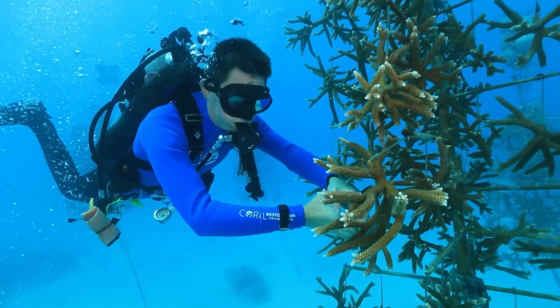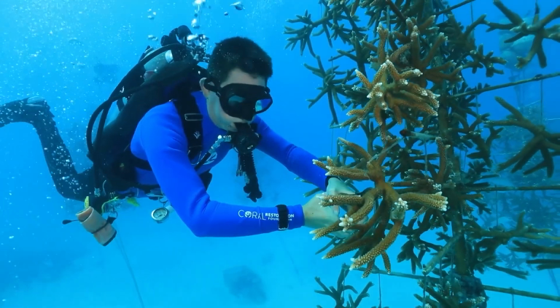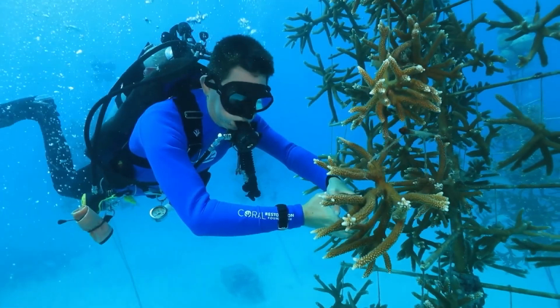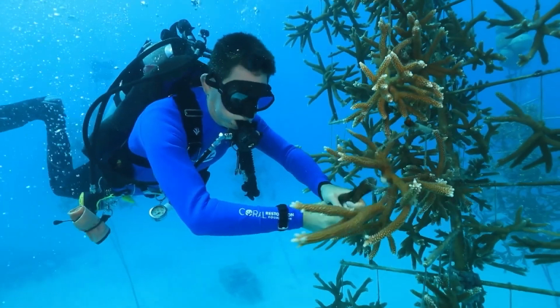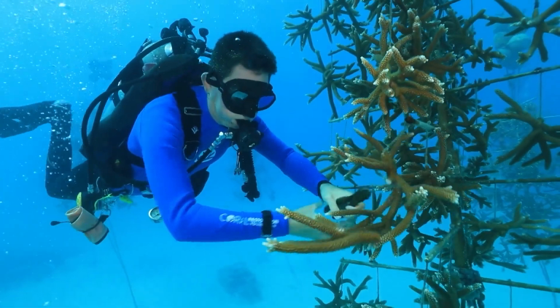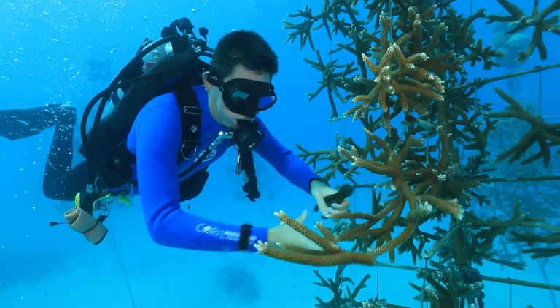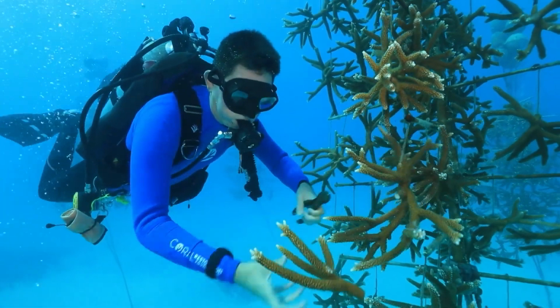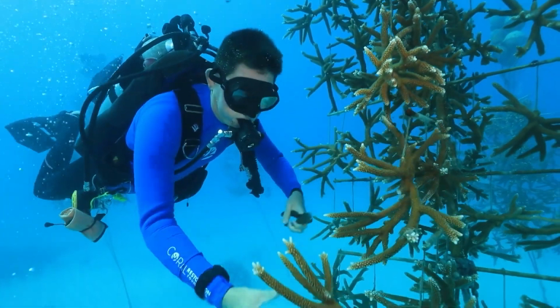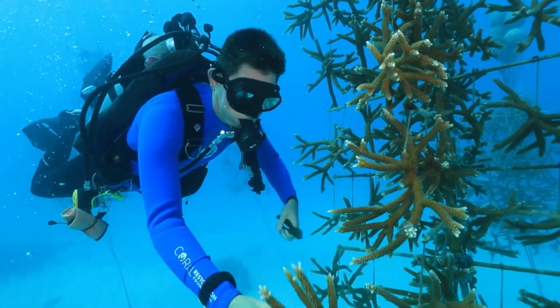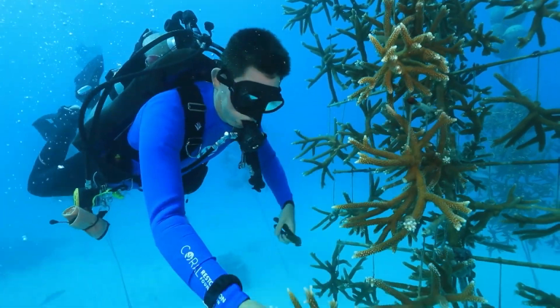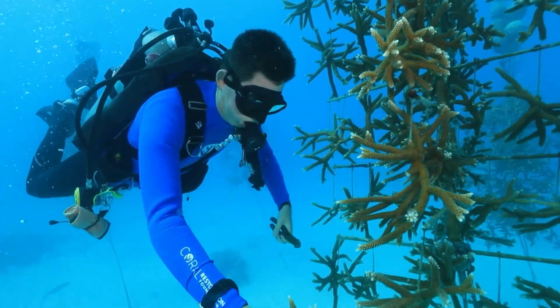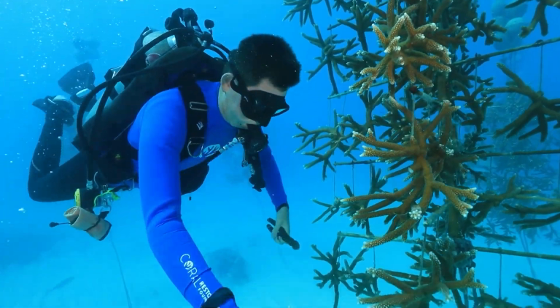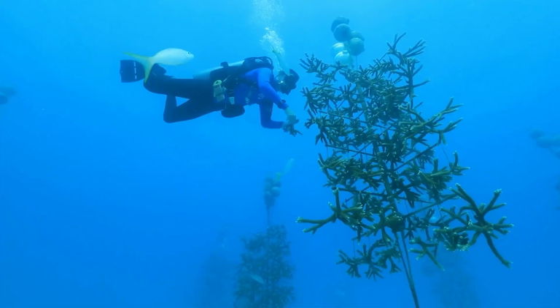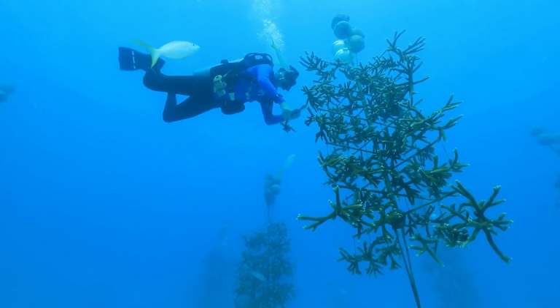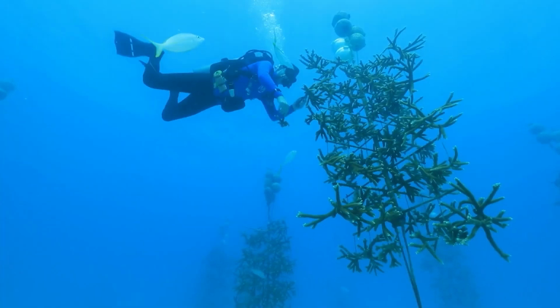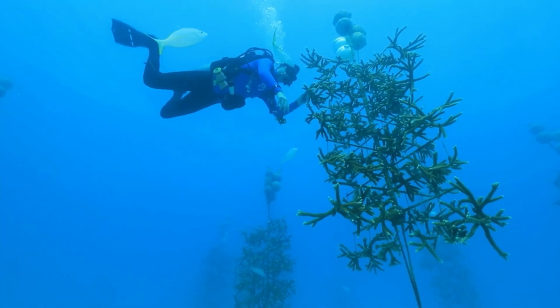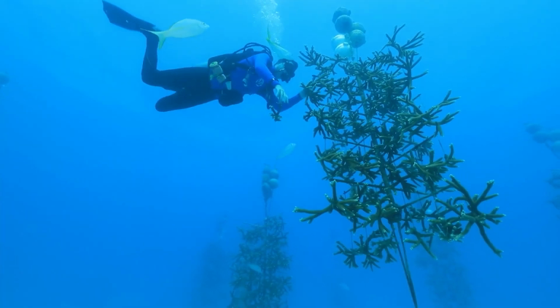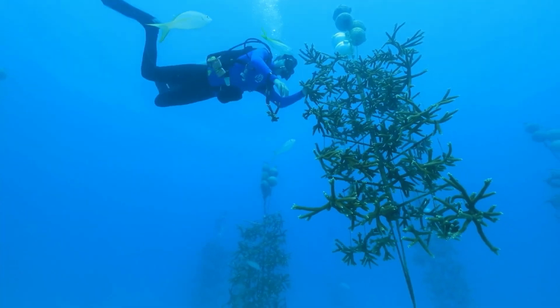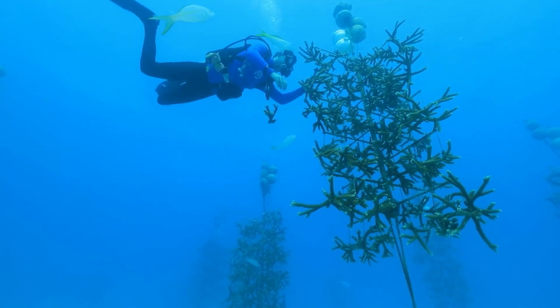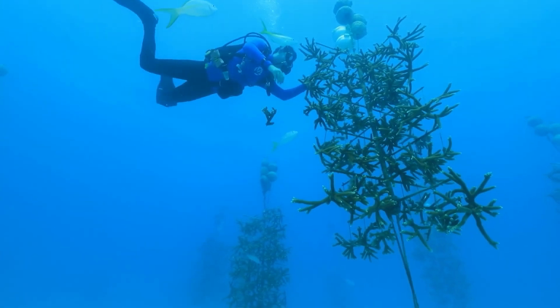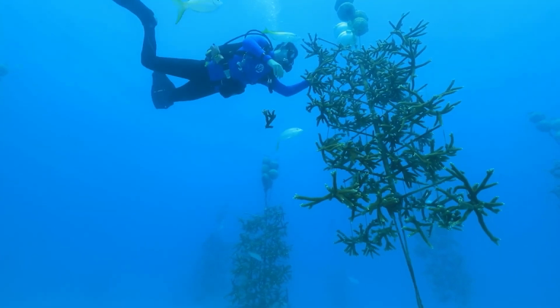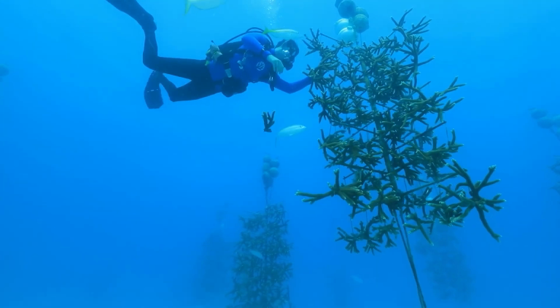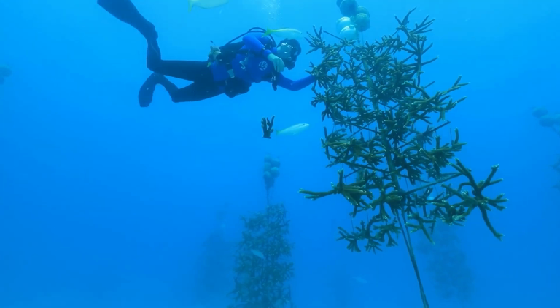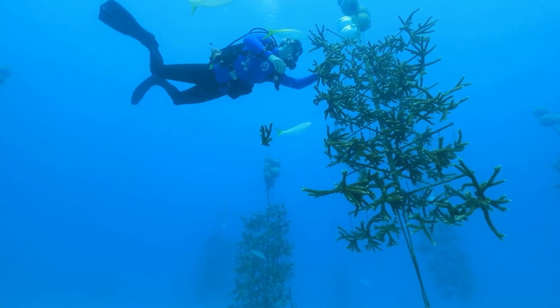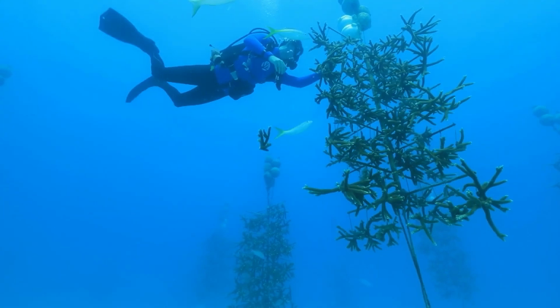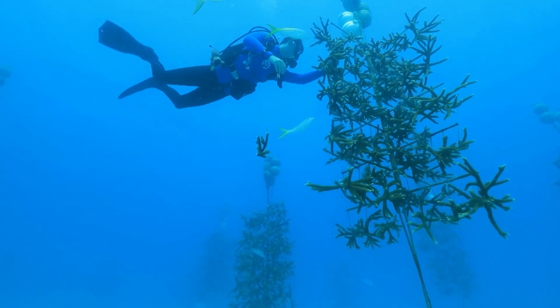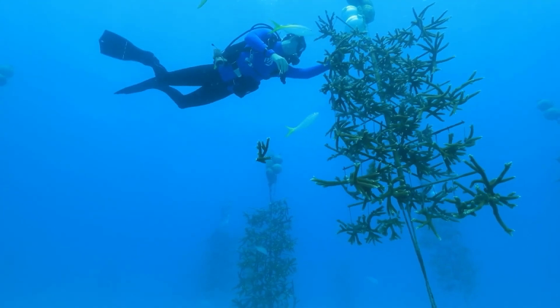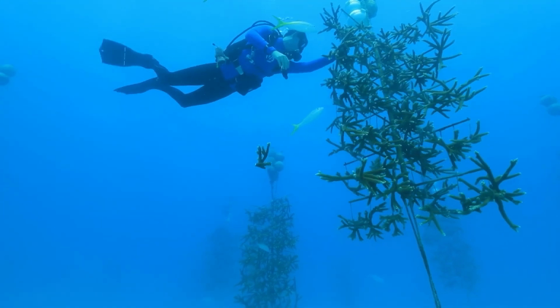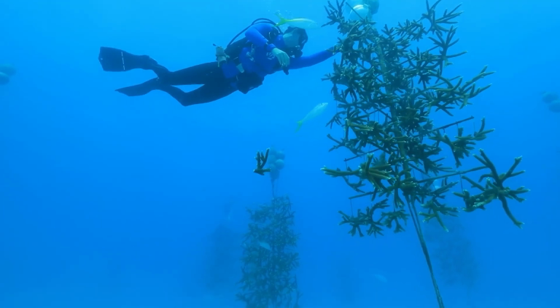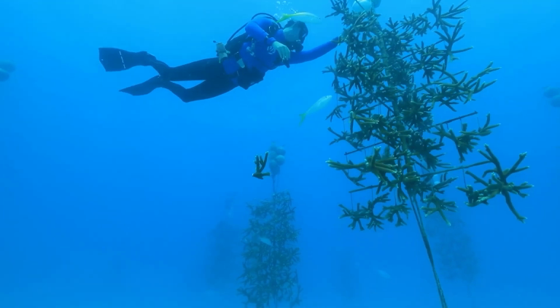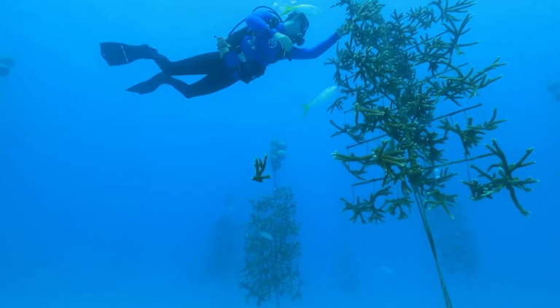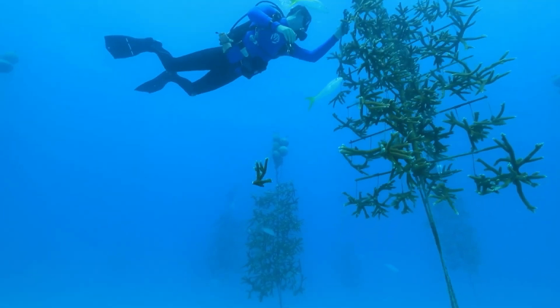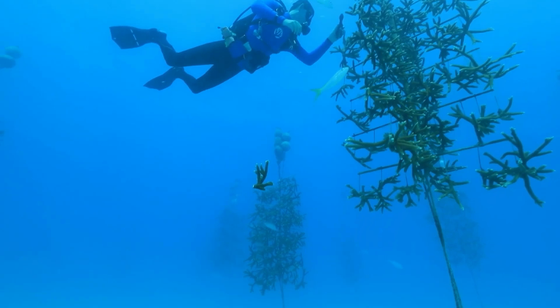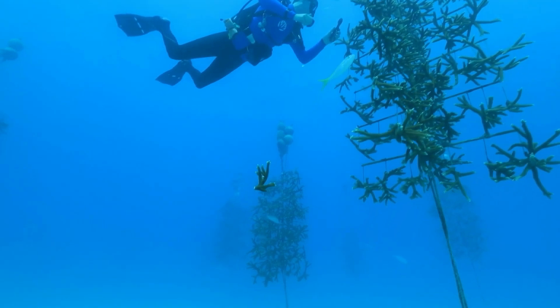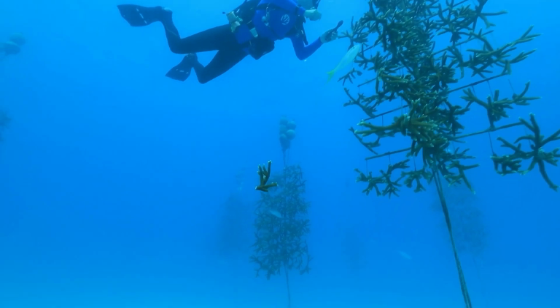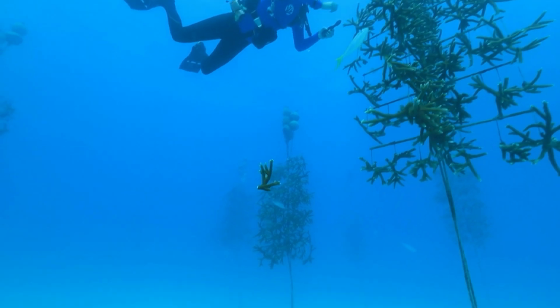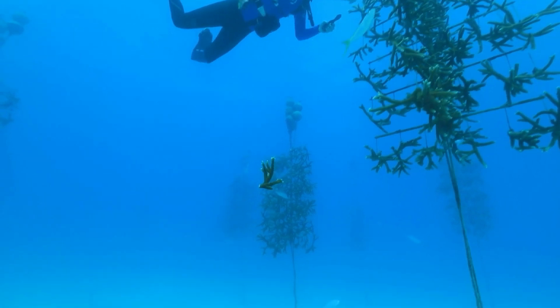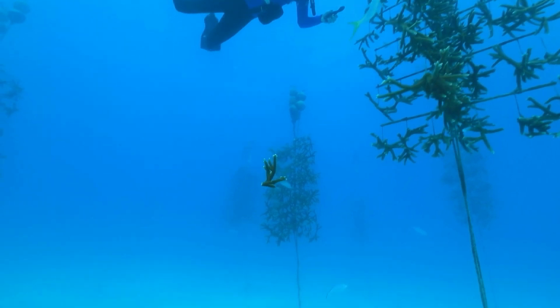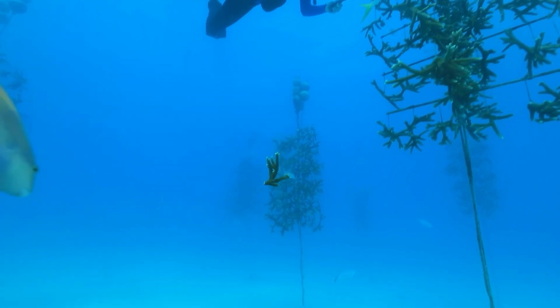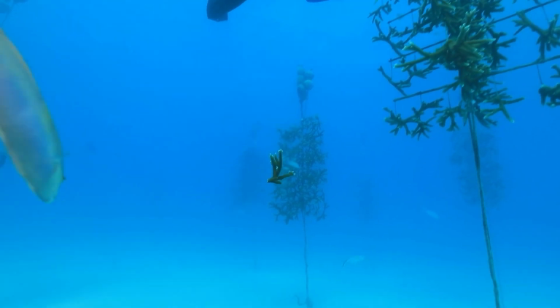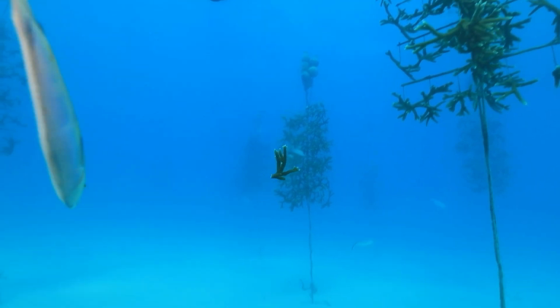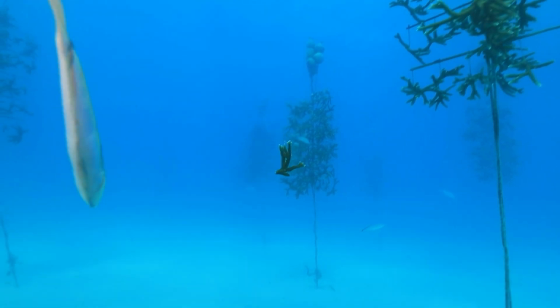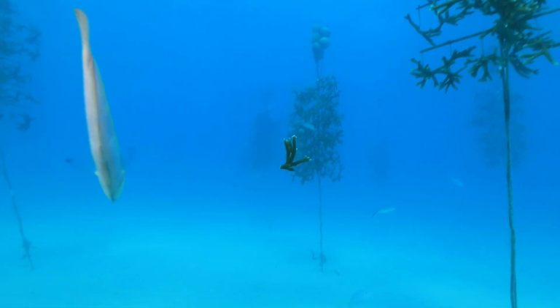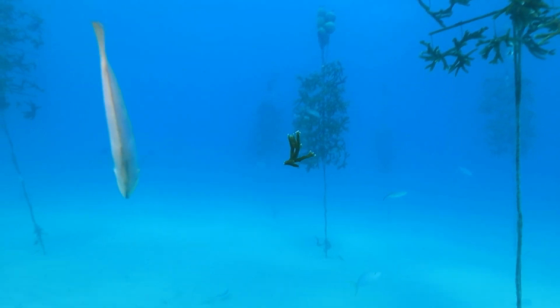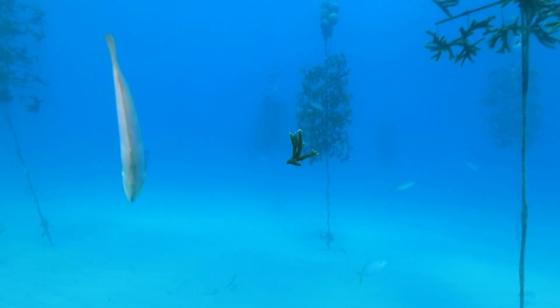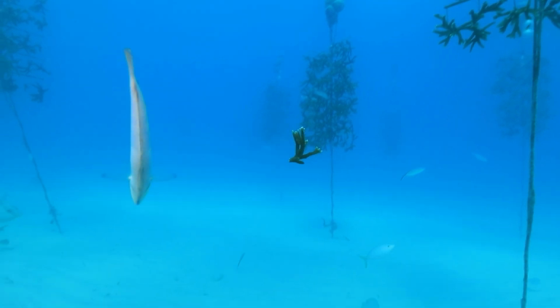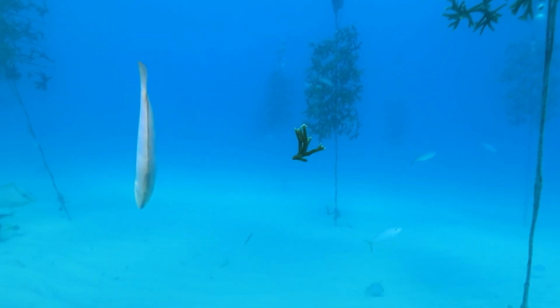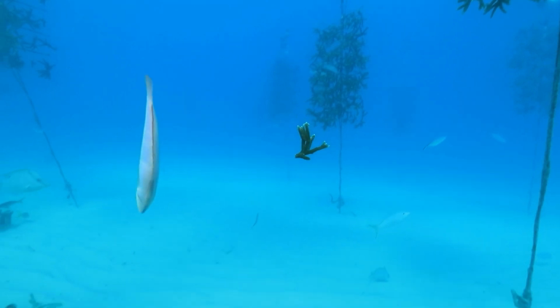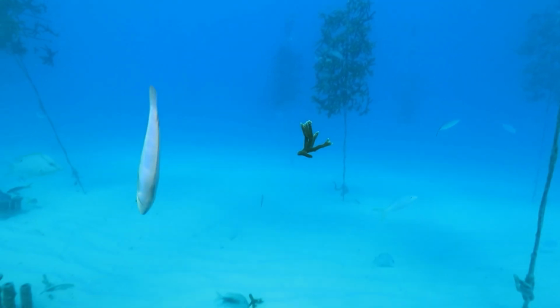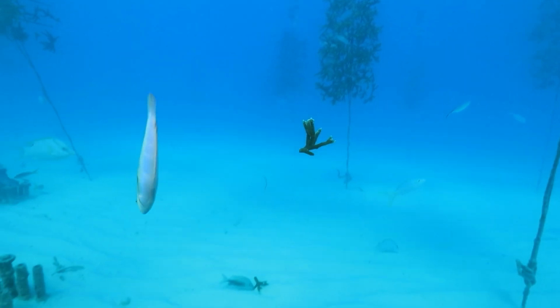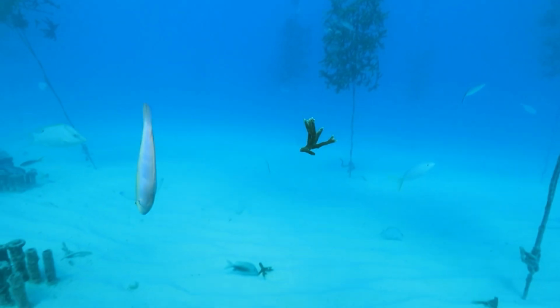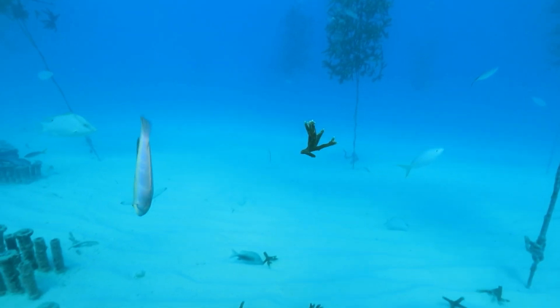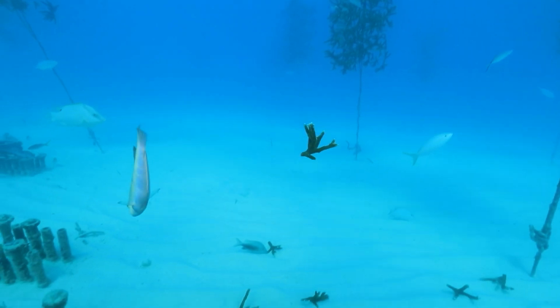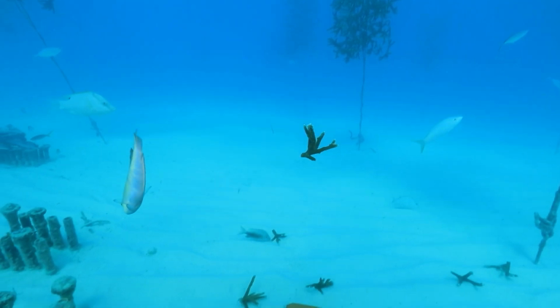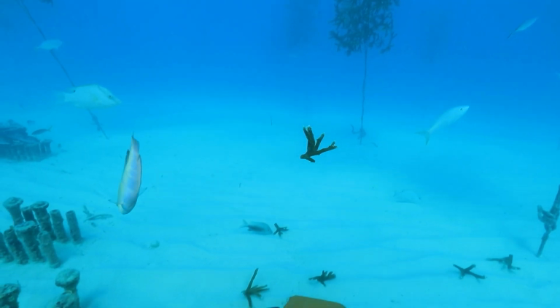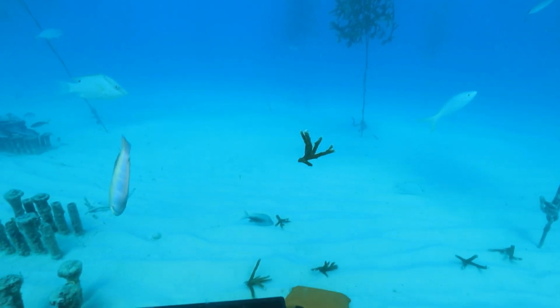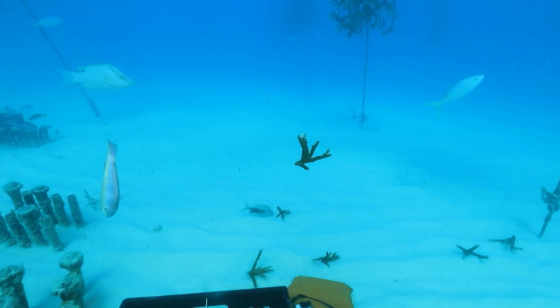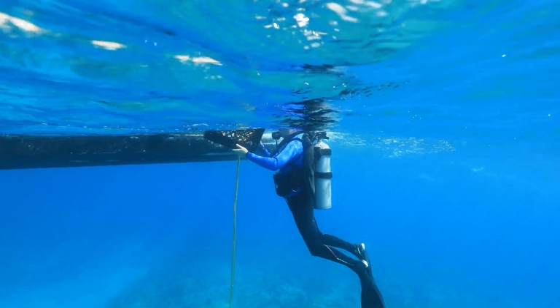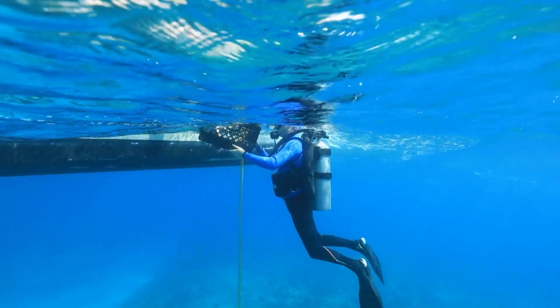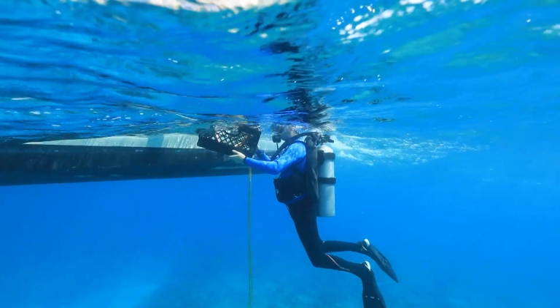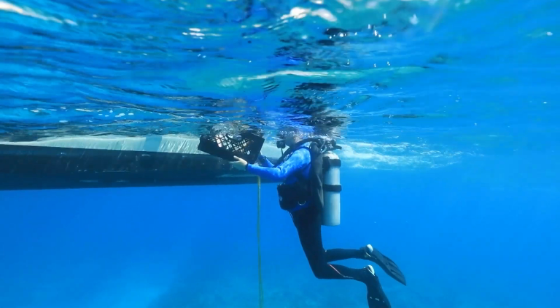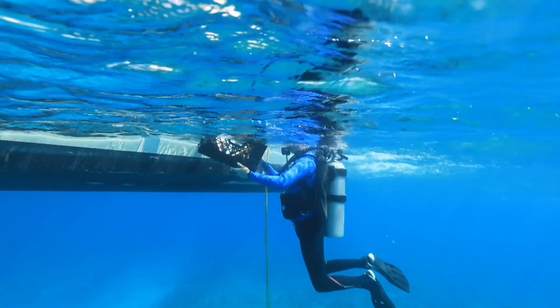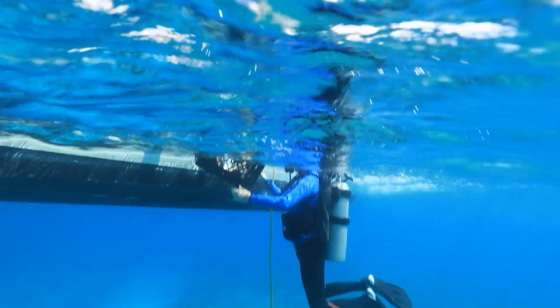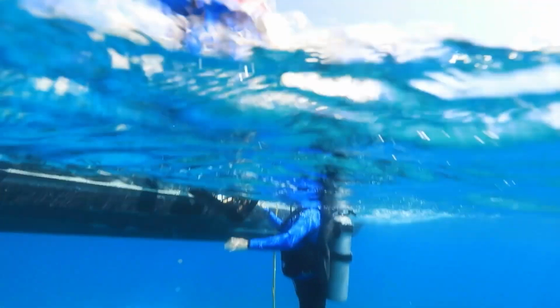This is the first phase of the rescue operation. Then, the grafts must be transplanted onto the reef to consolidate the barrier.